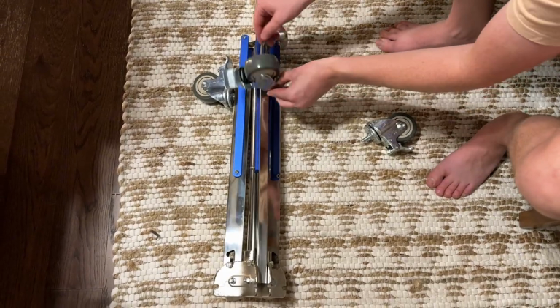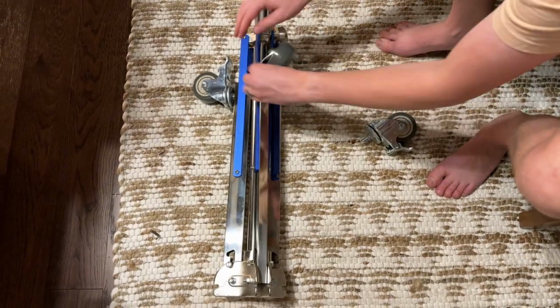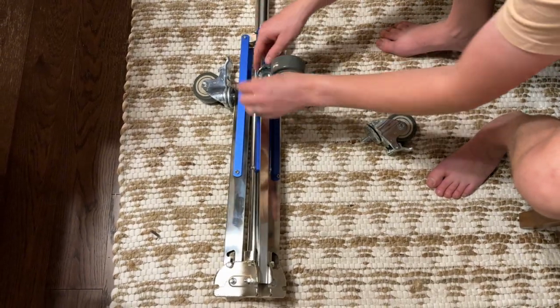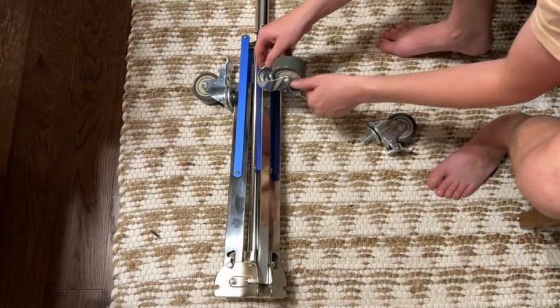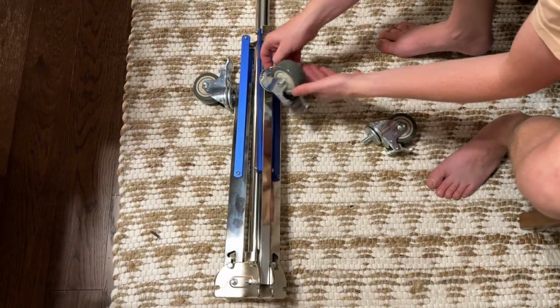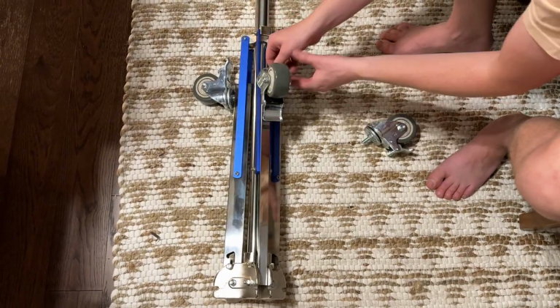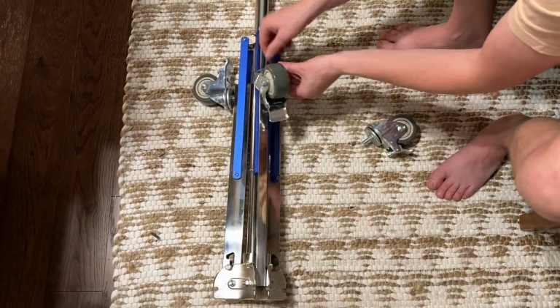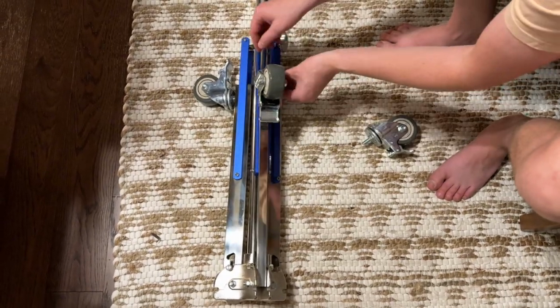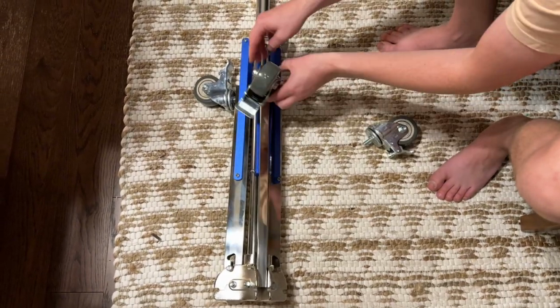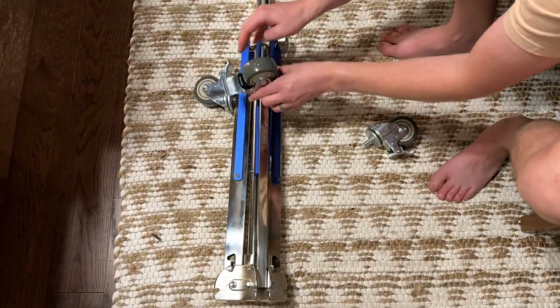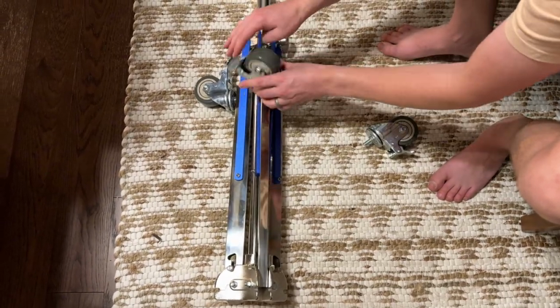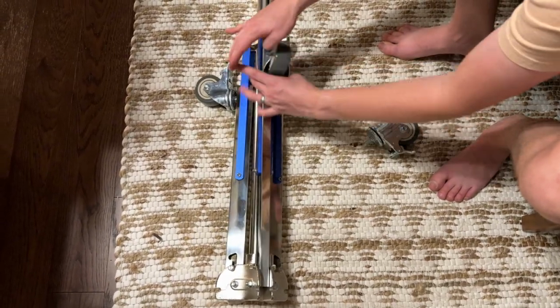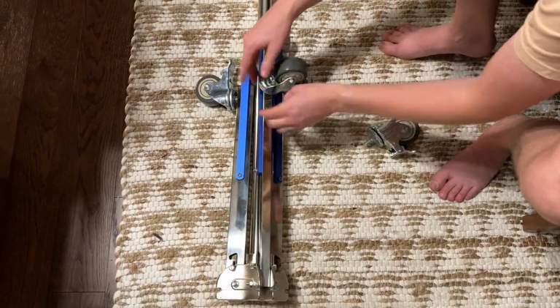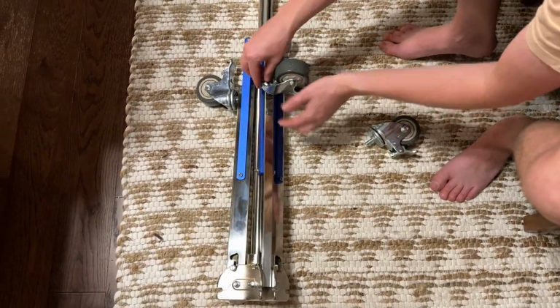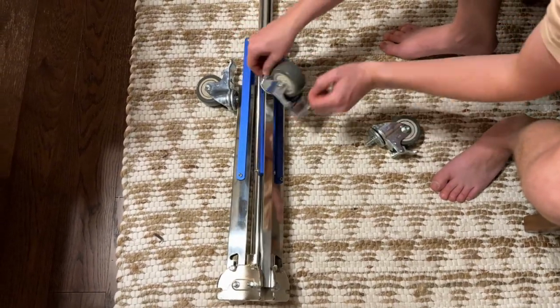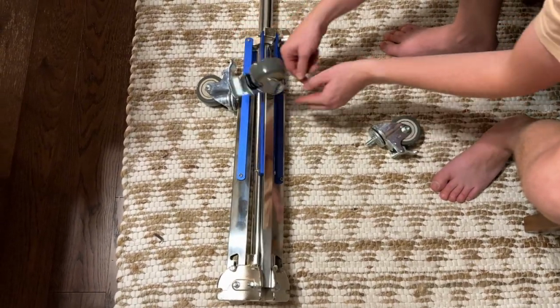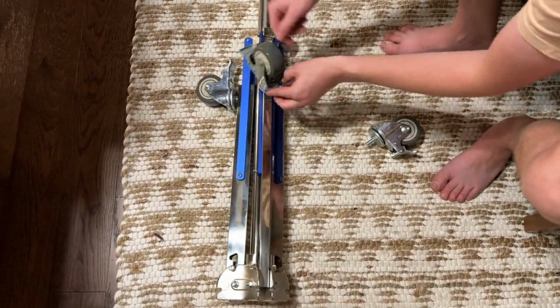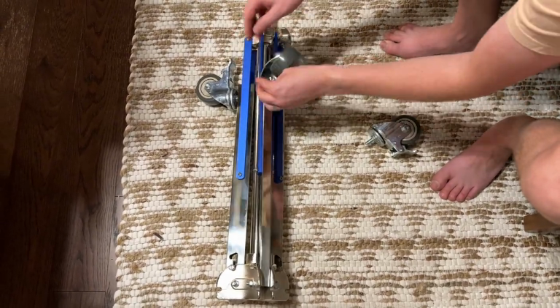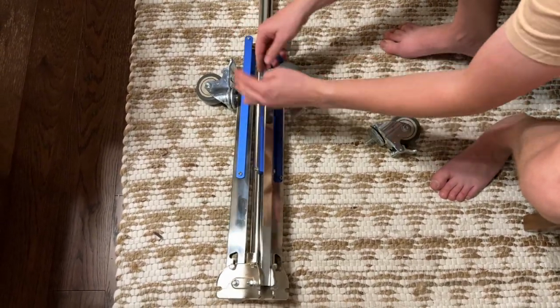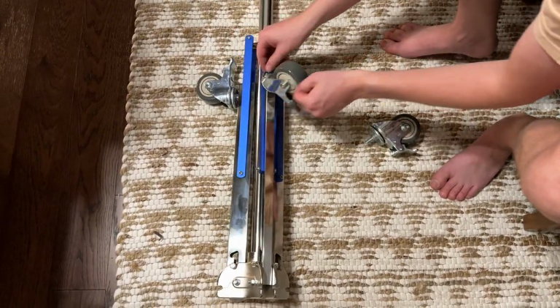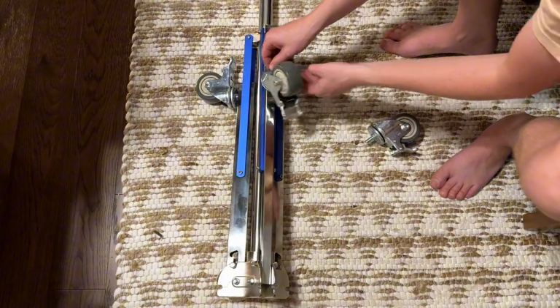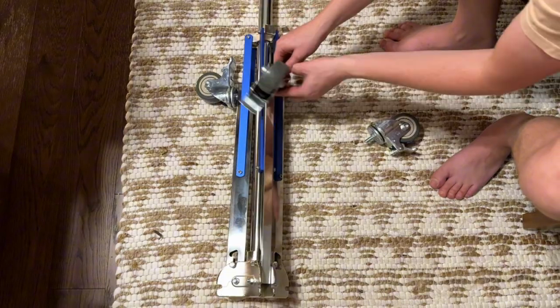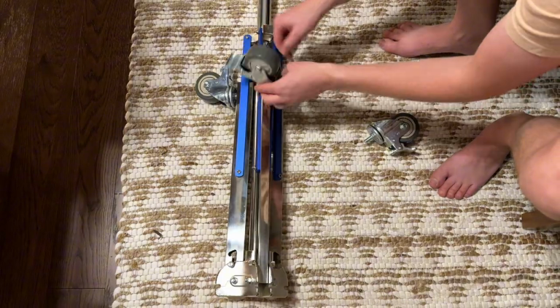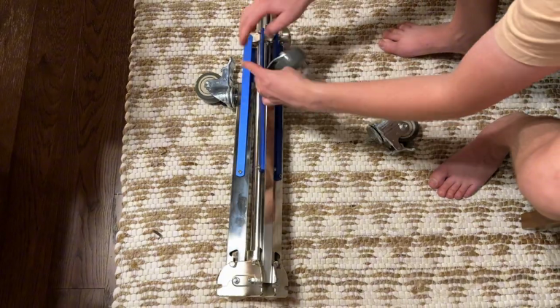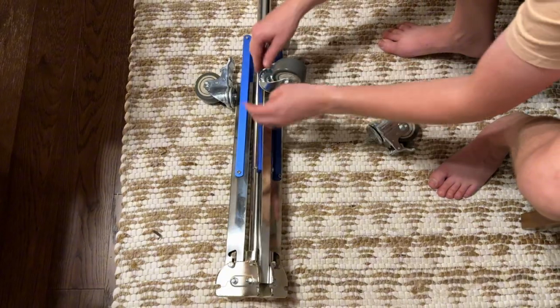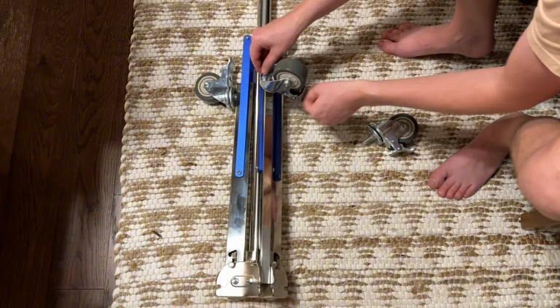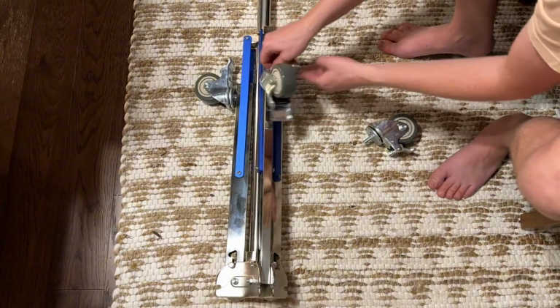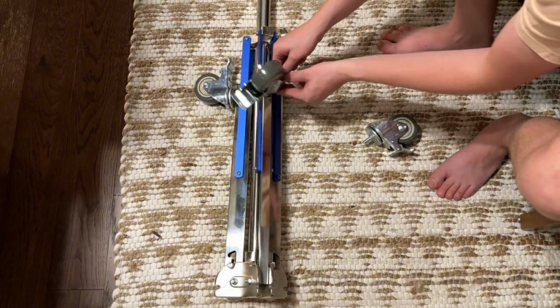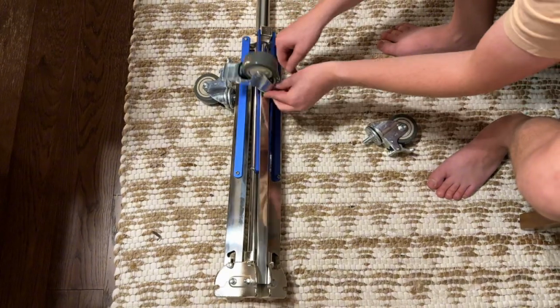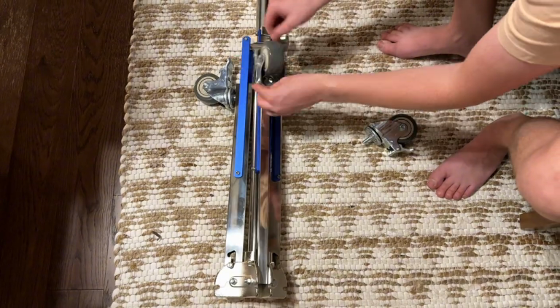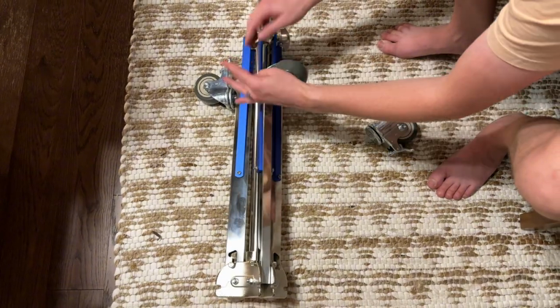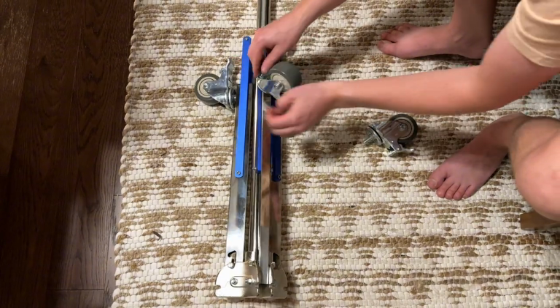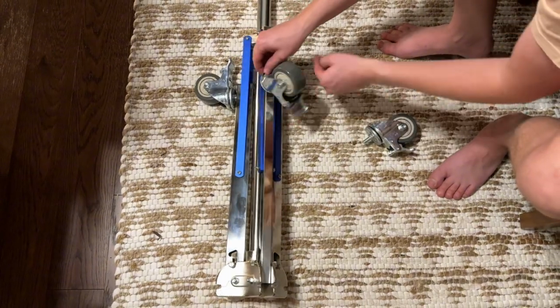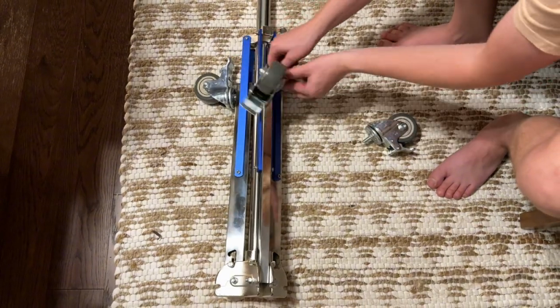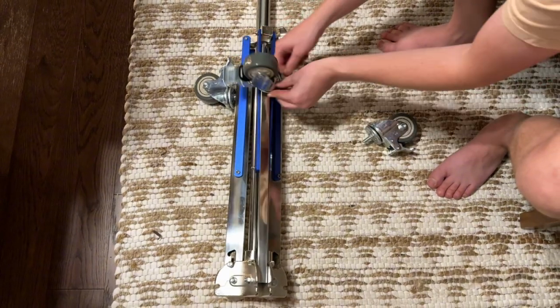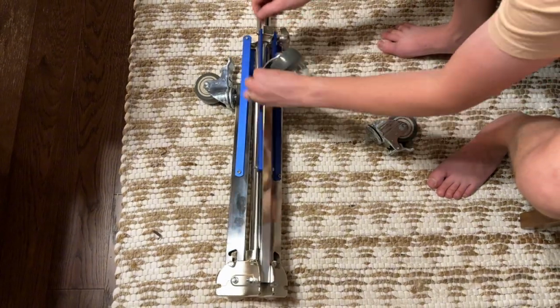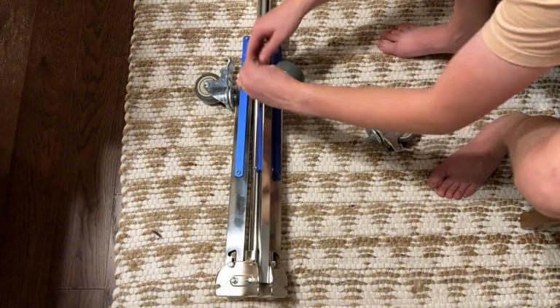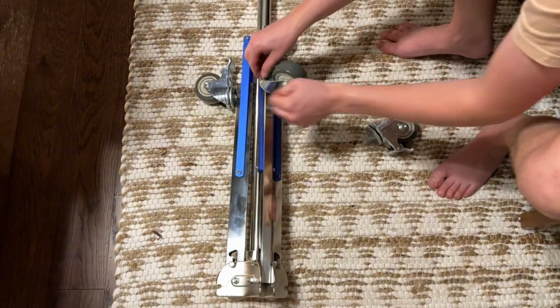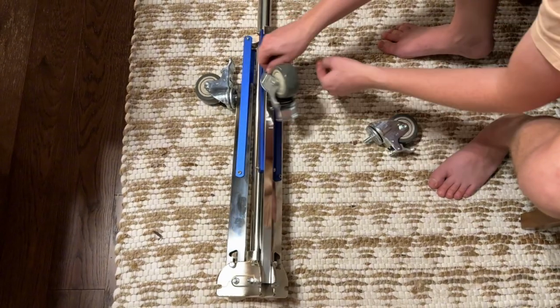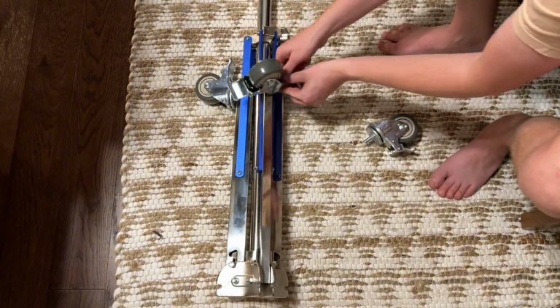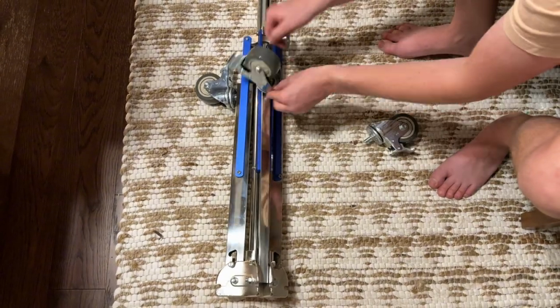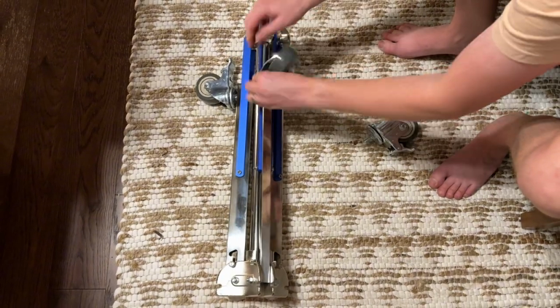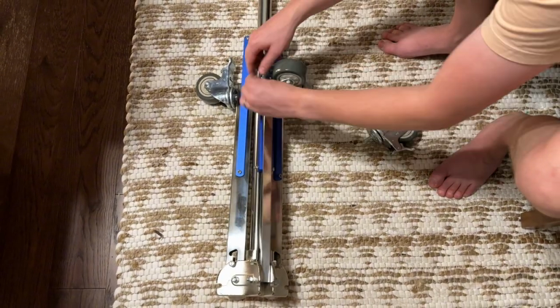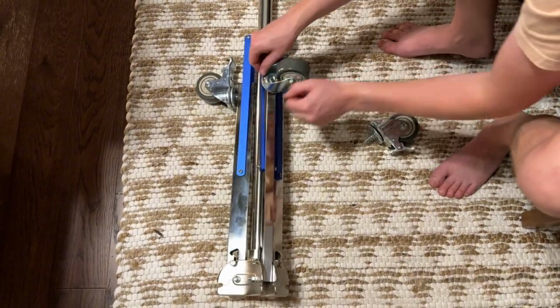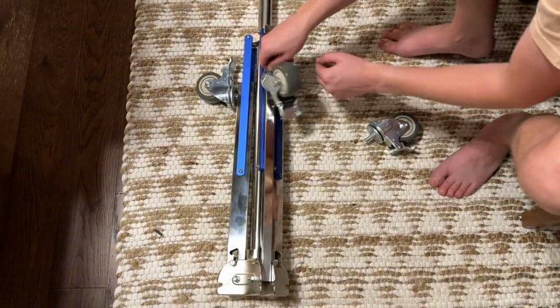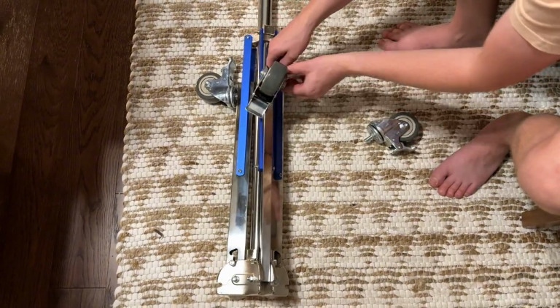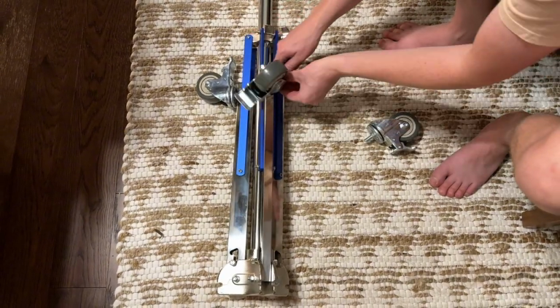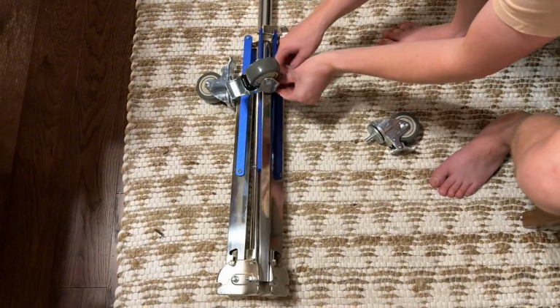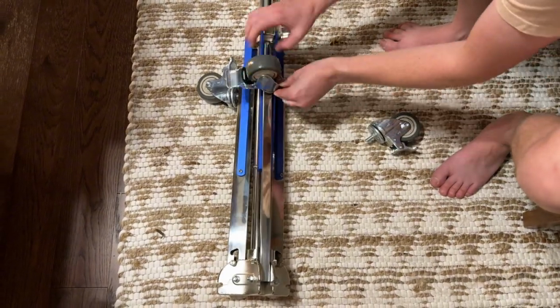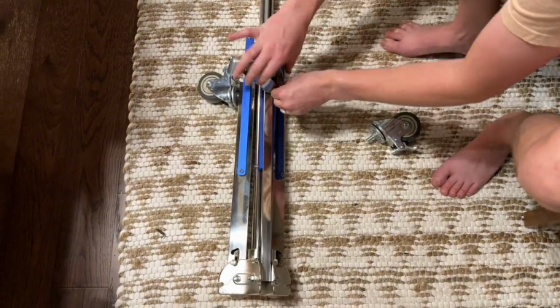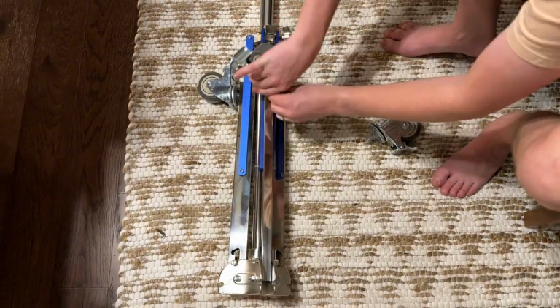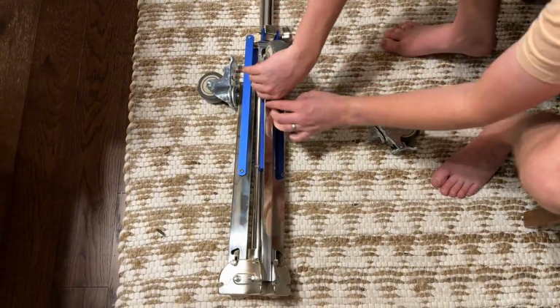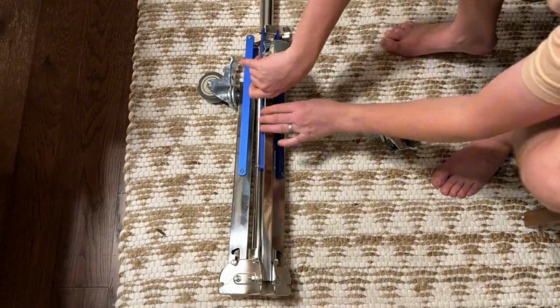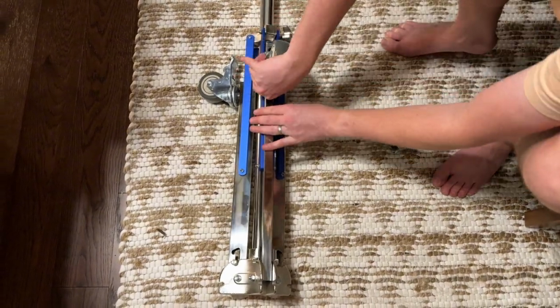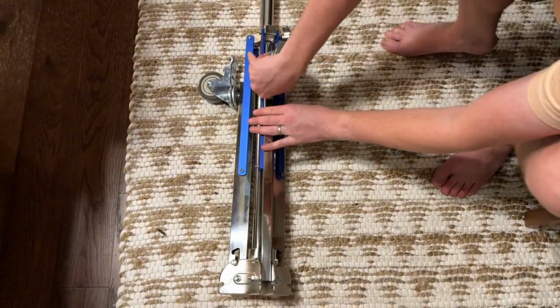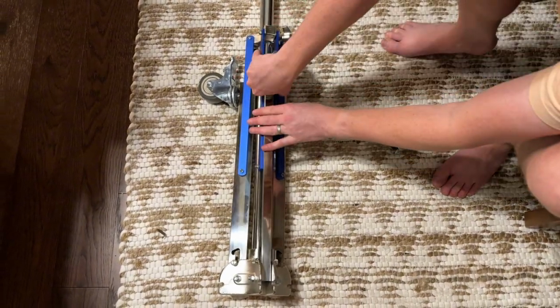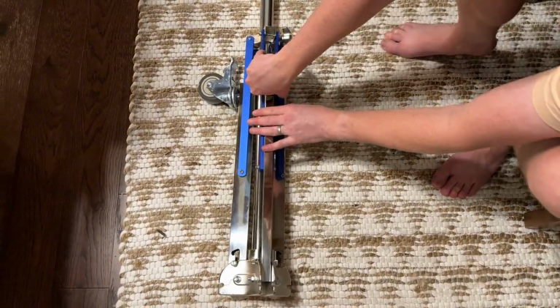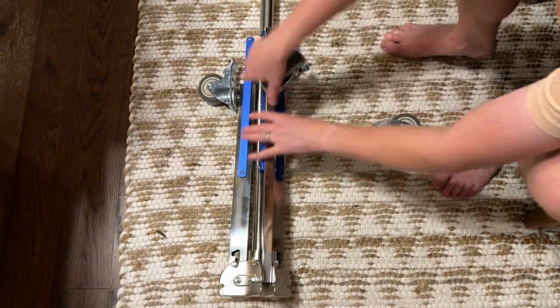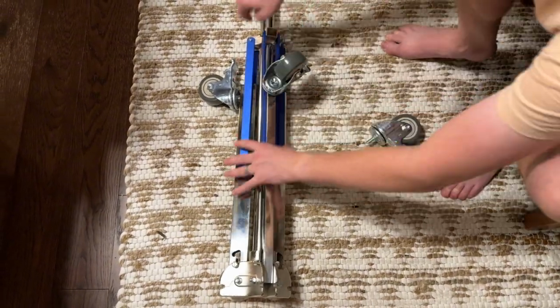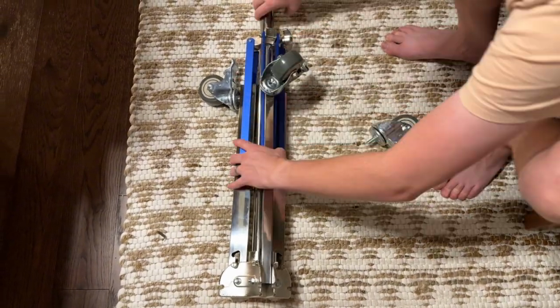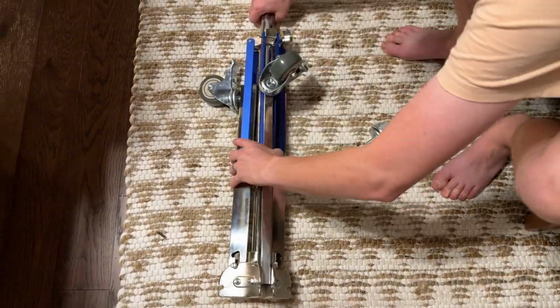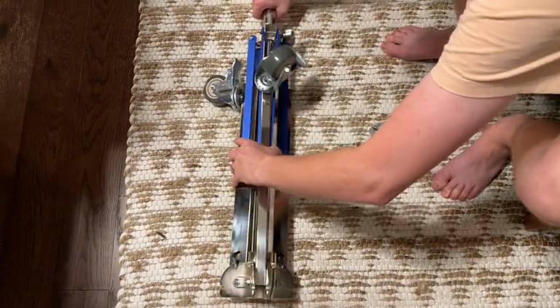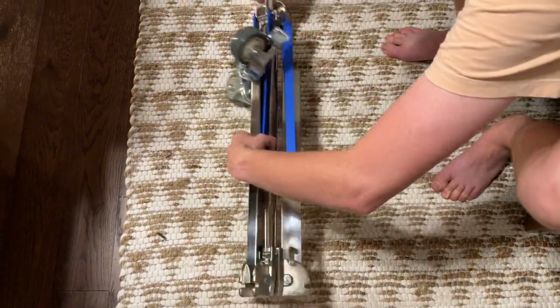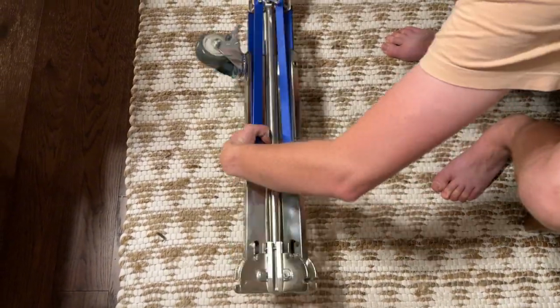You just screw them to the right — righty tighty — all the way until they're fully tight, one at a time. And then we'll go on to the next step.